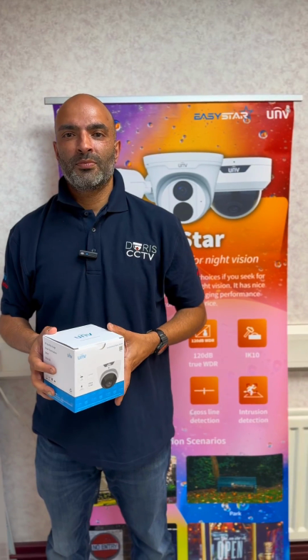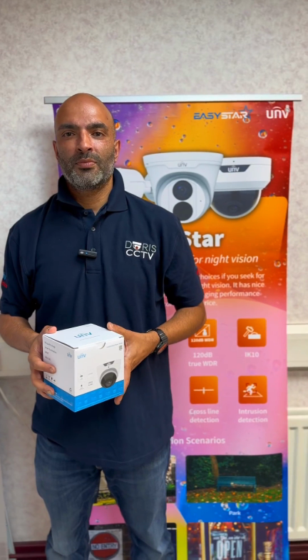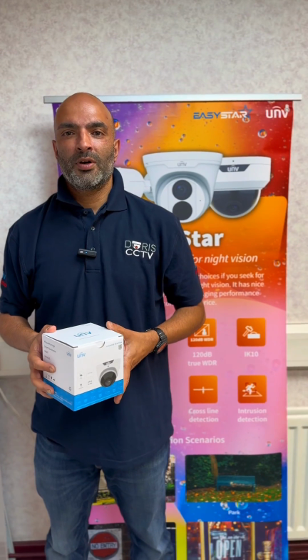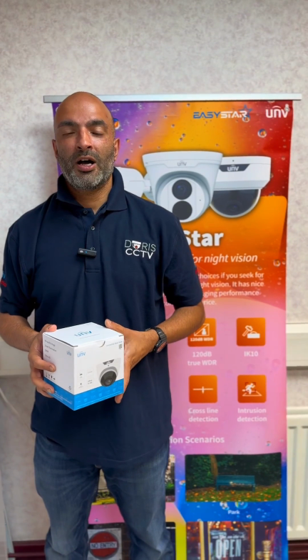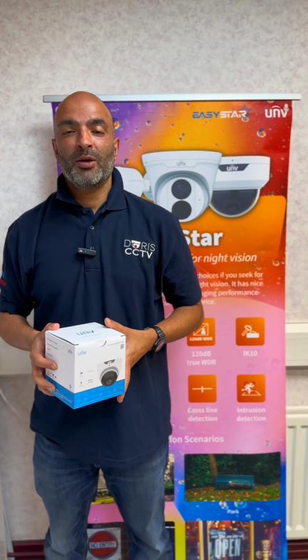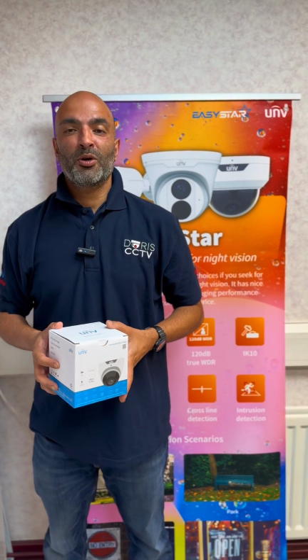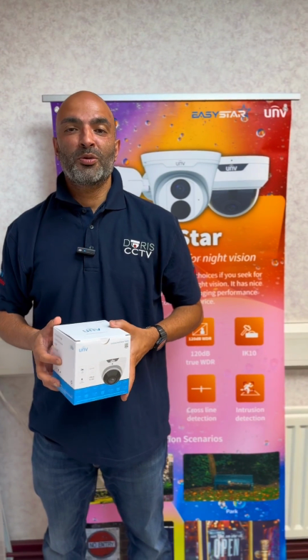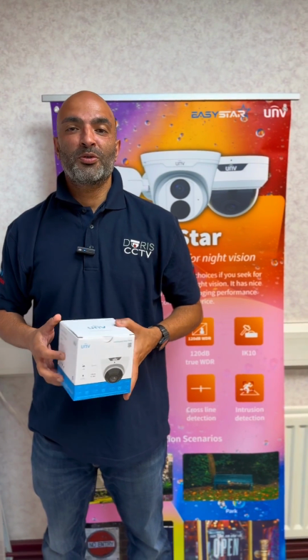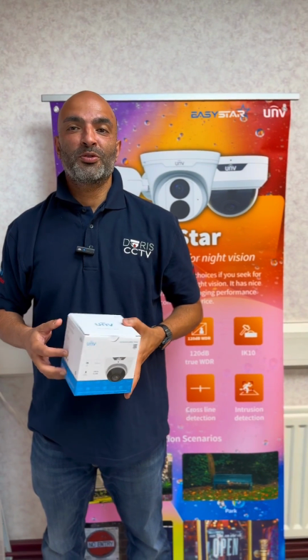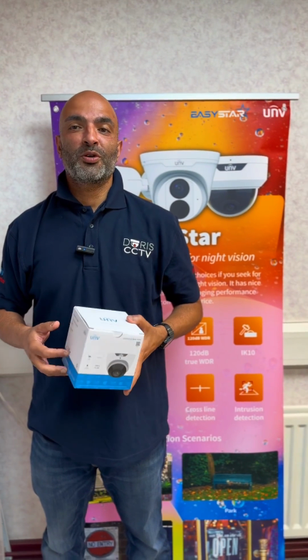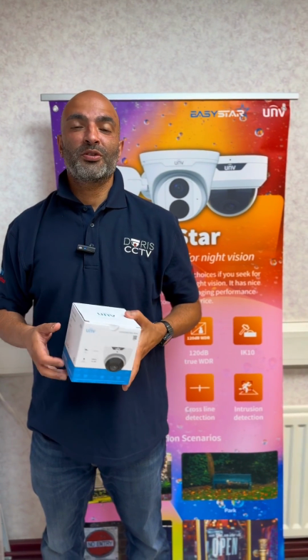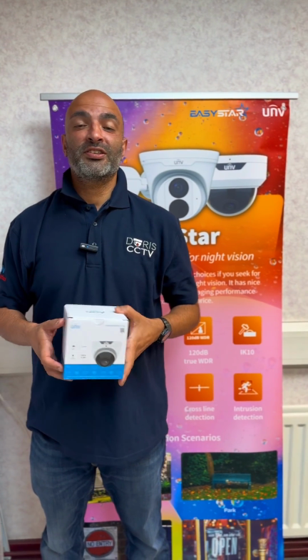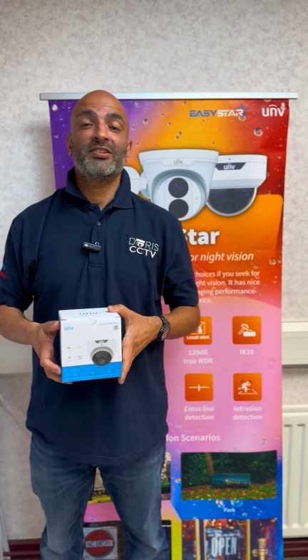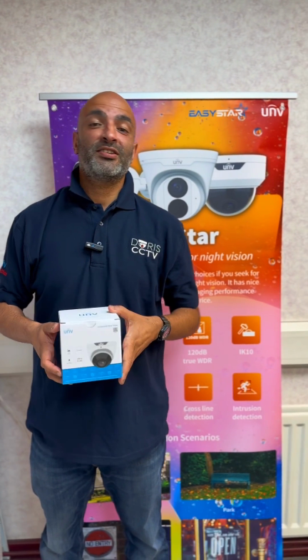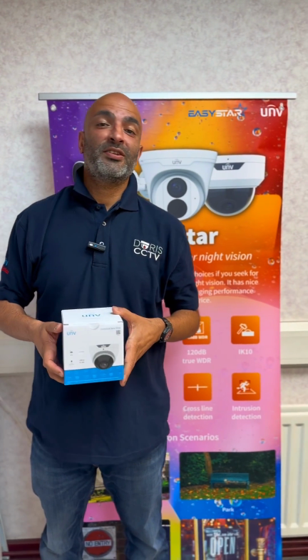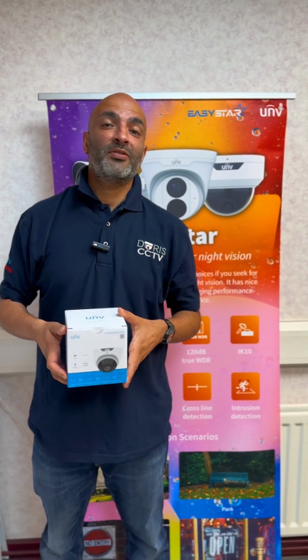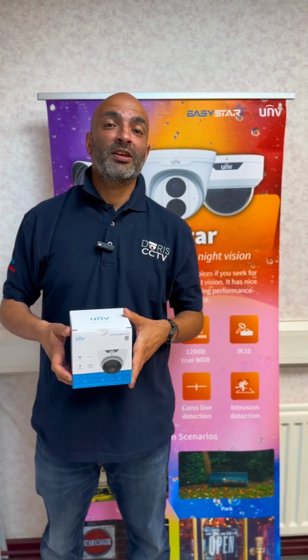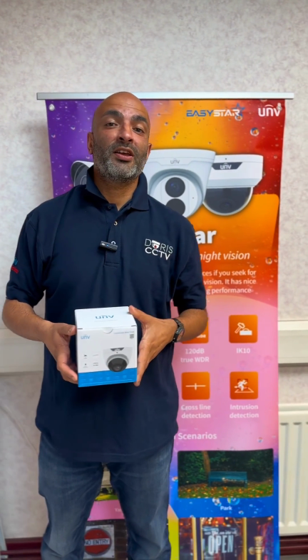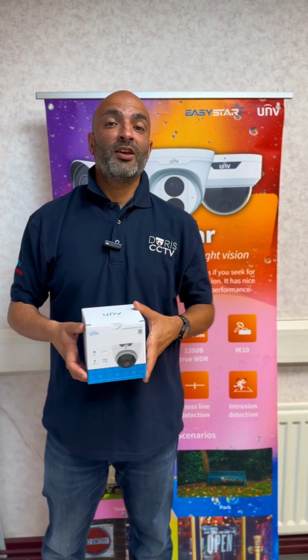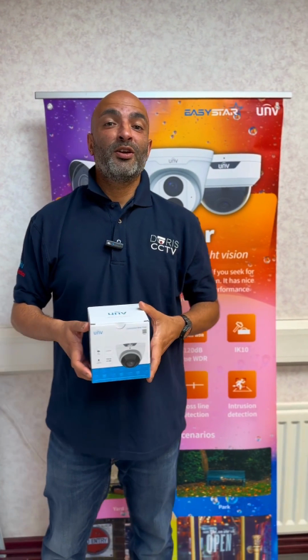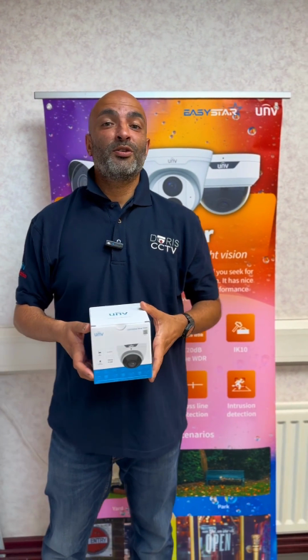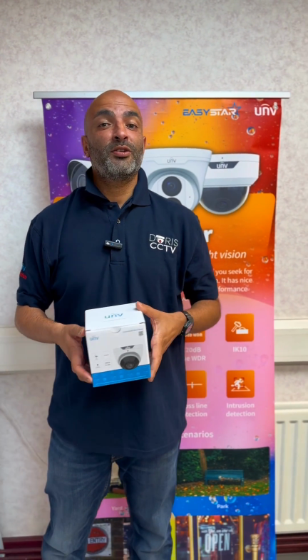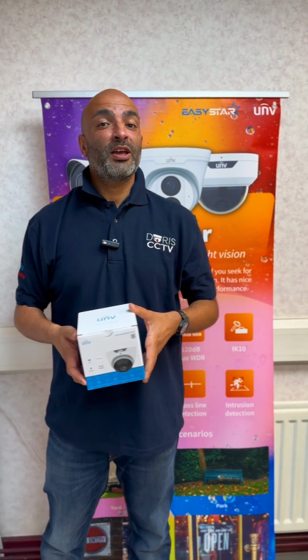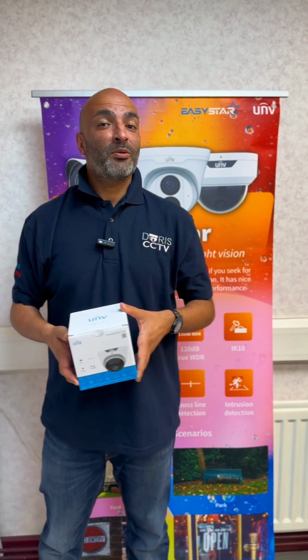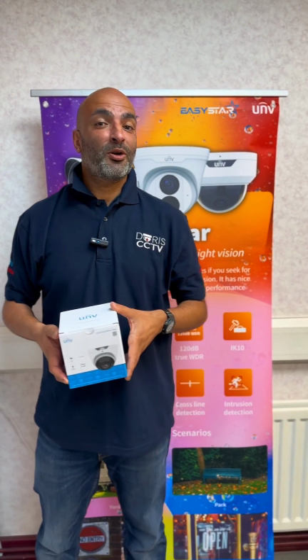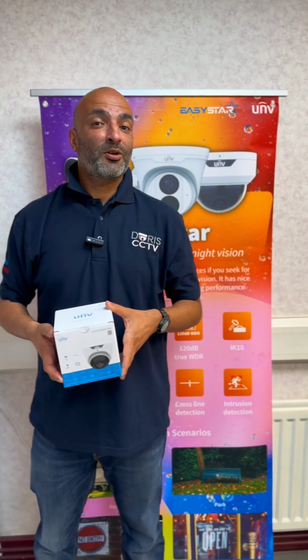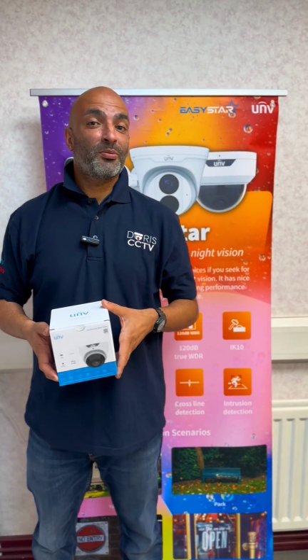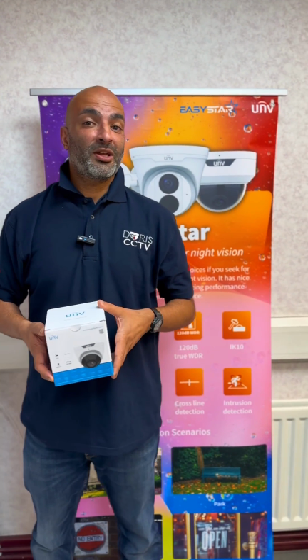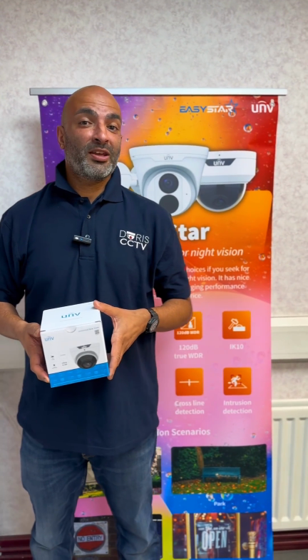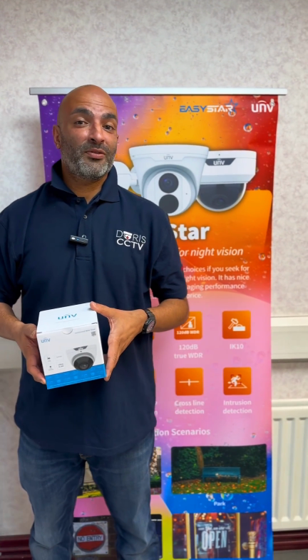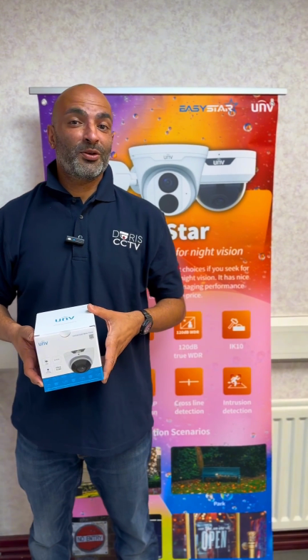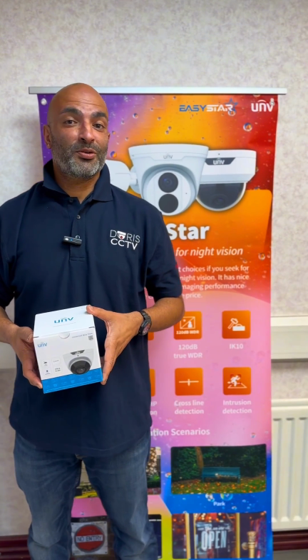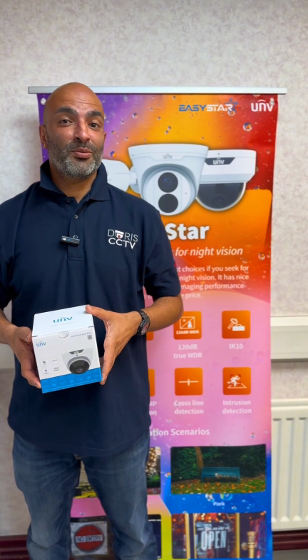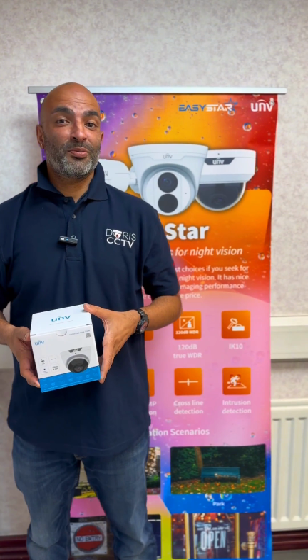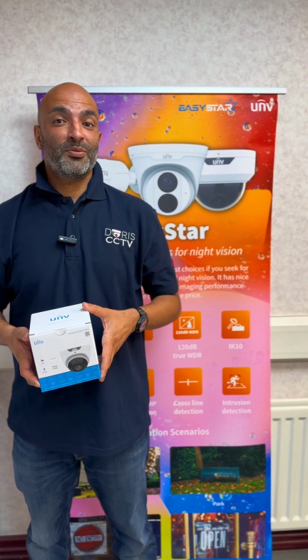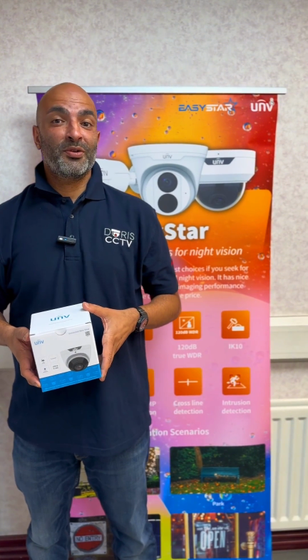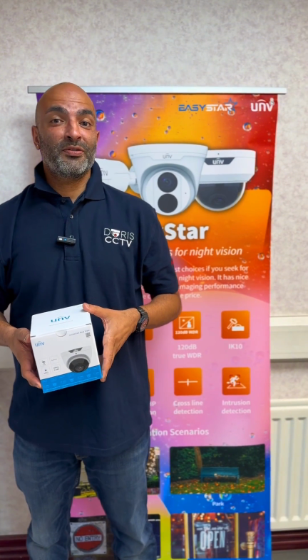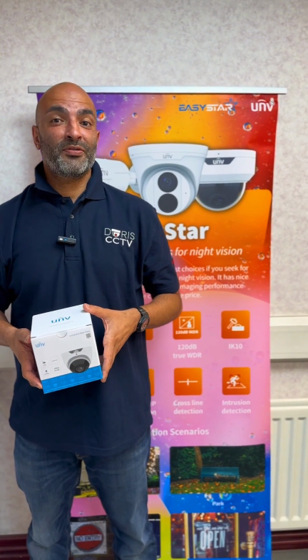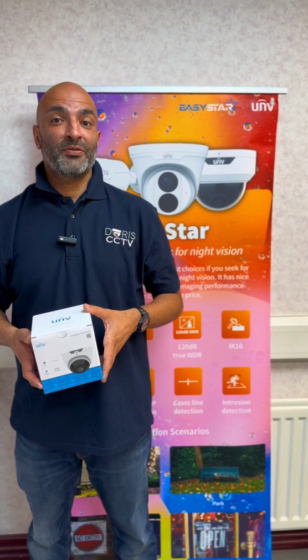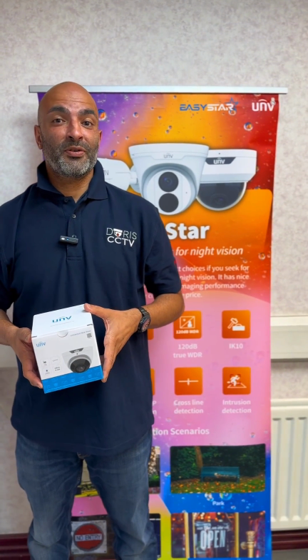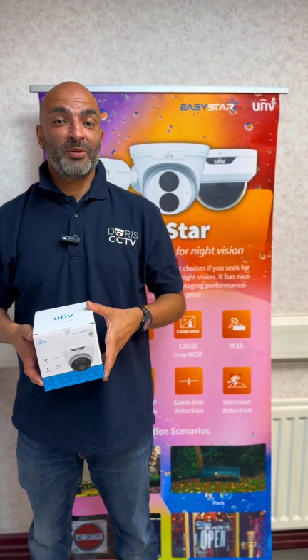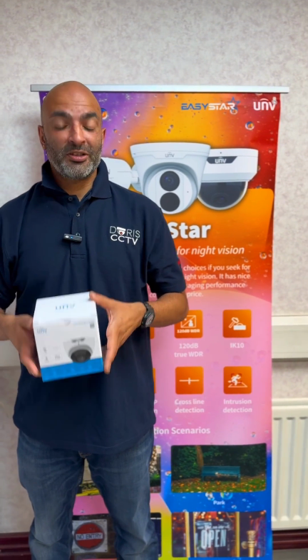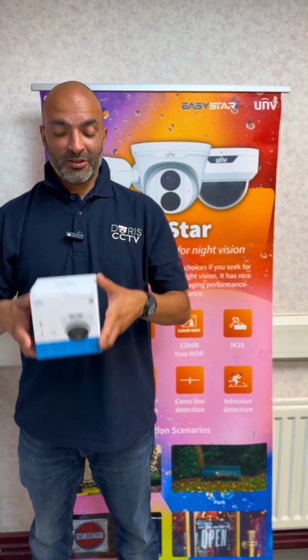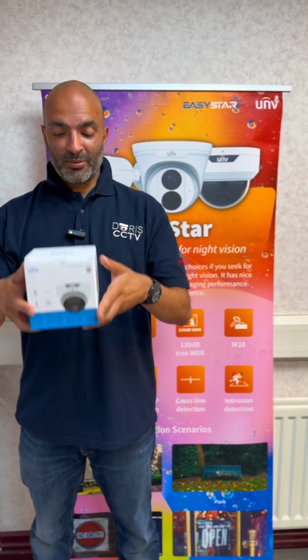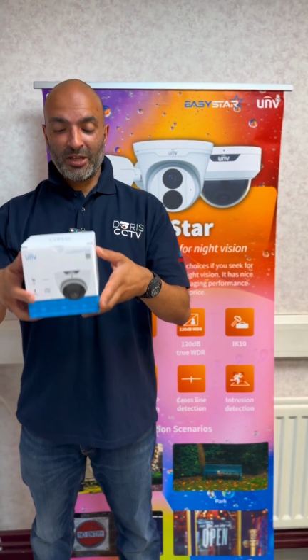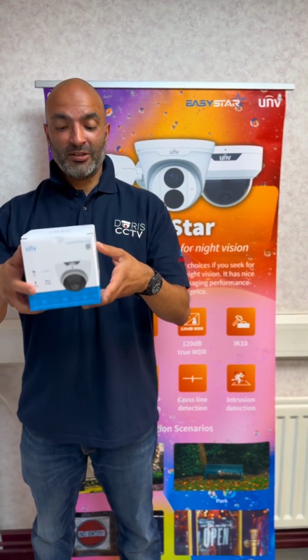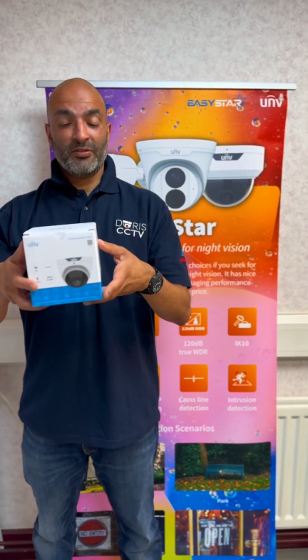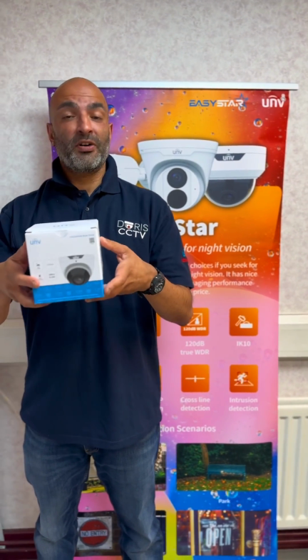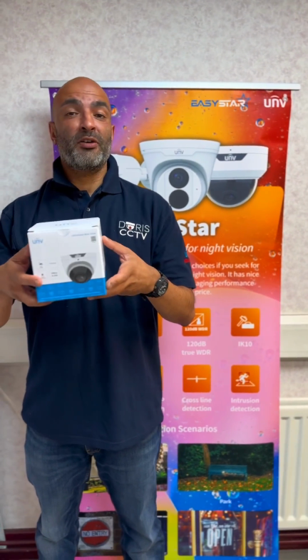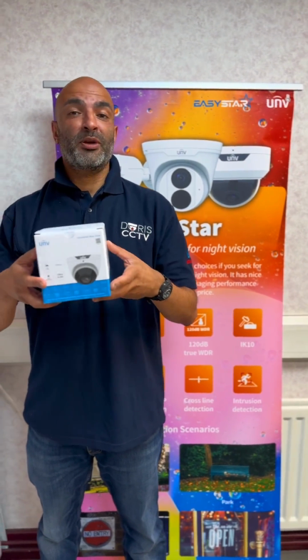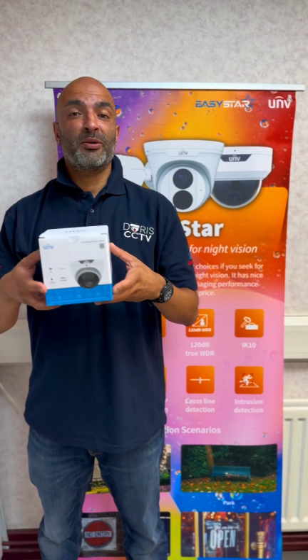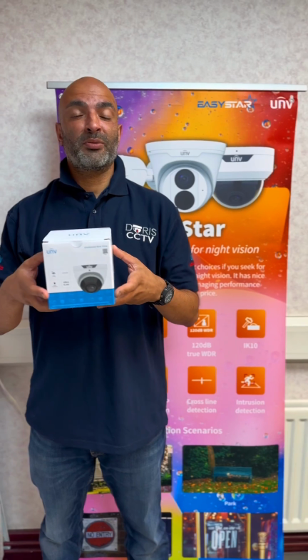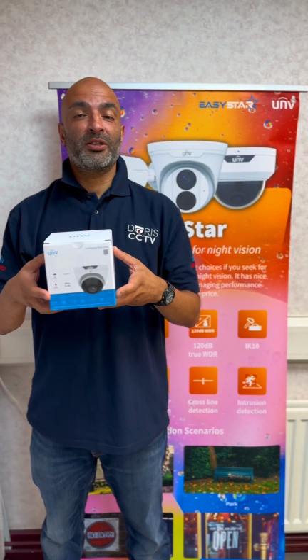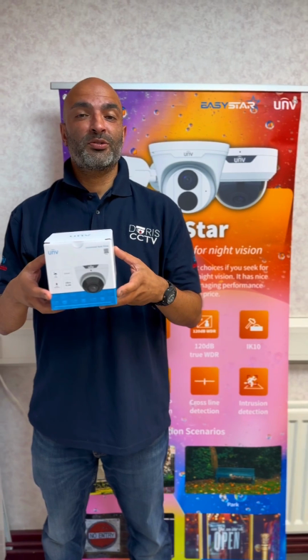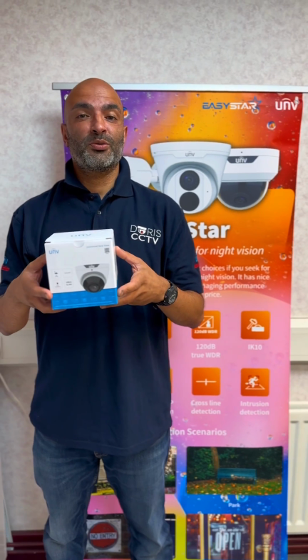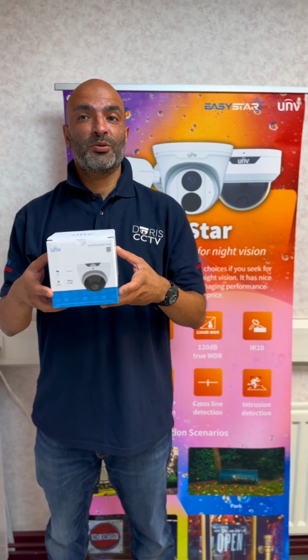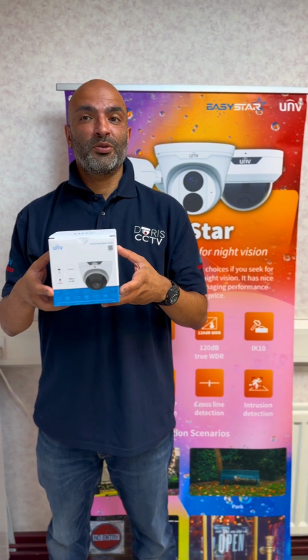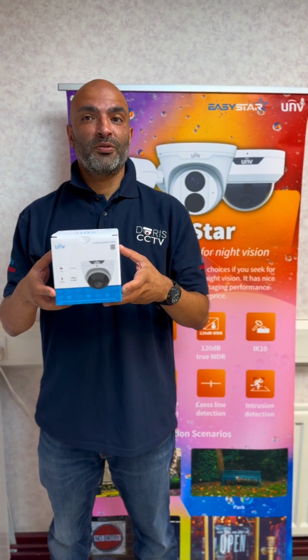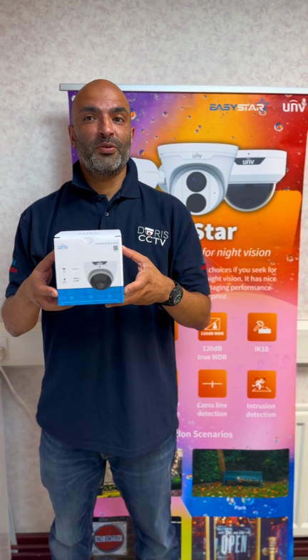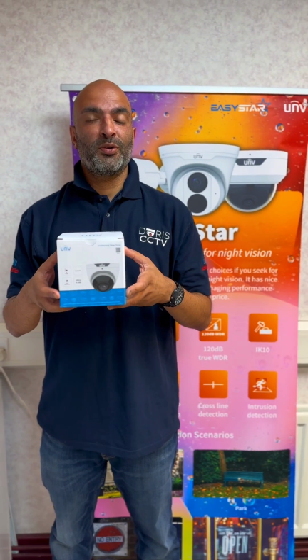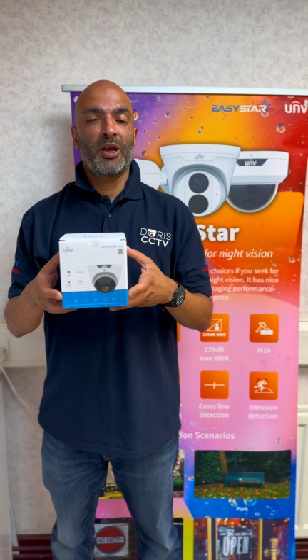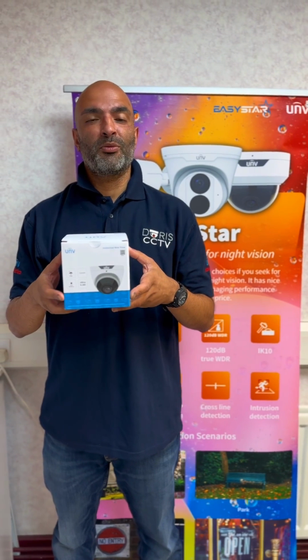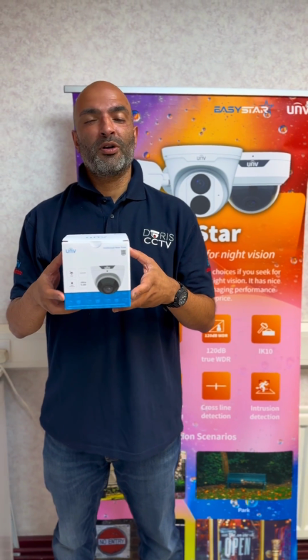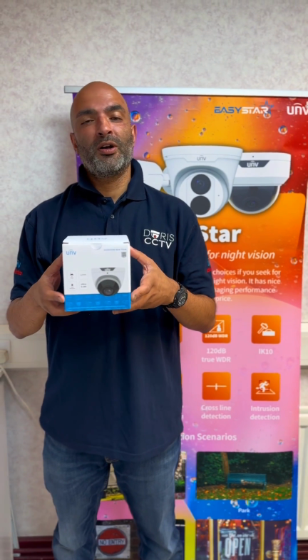Hi, welcome to Doro CCTV. Today we're going to be giving you some brief information about this 5 megapixel Uniview camera.